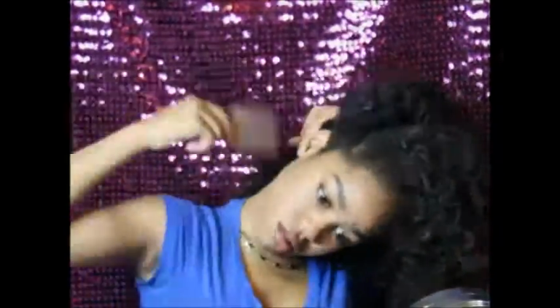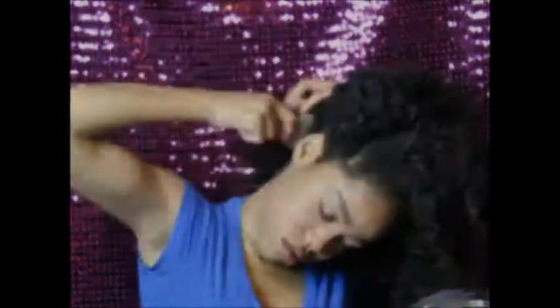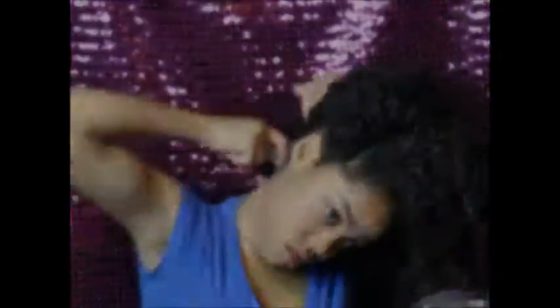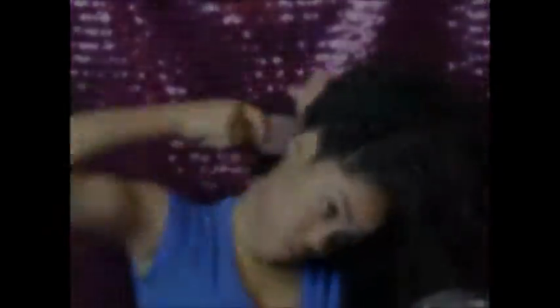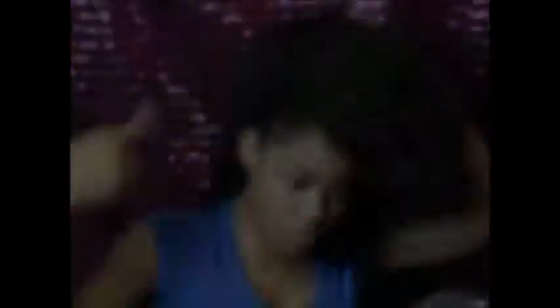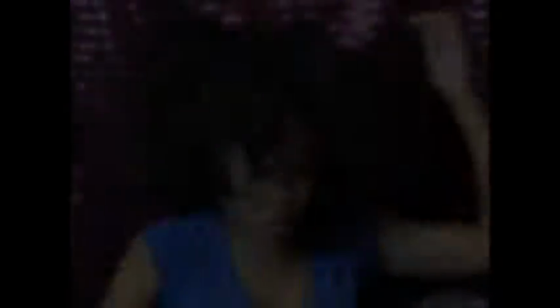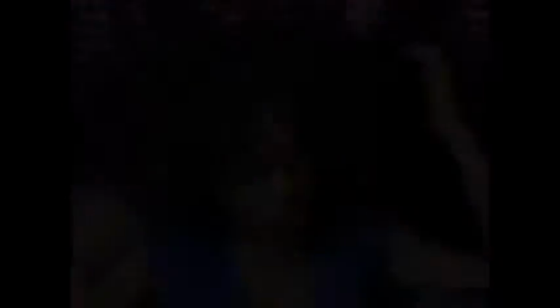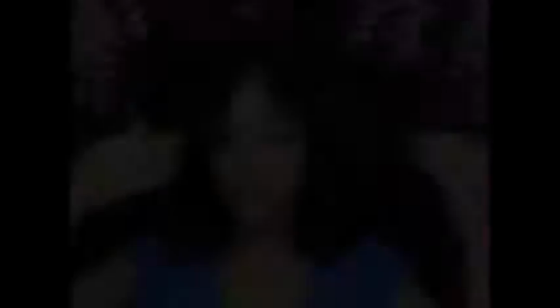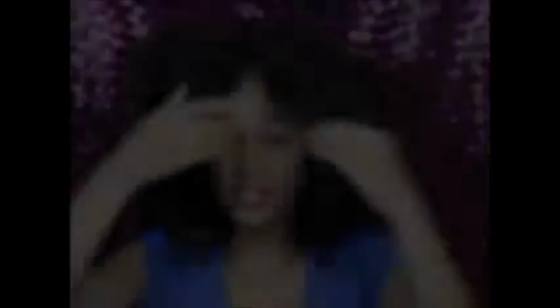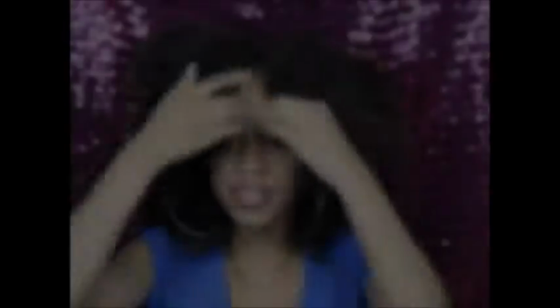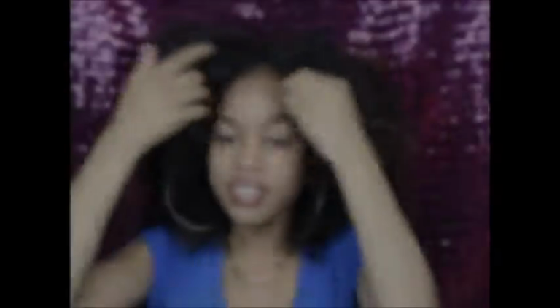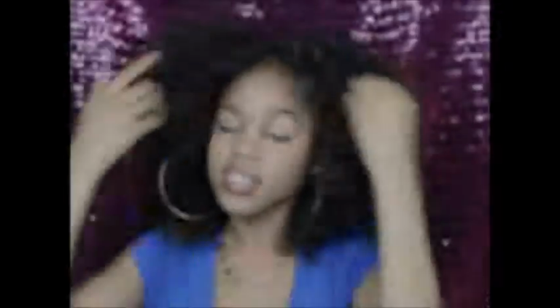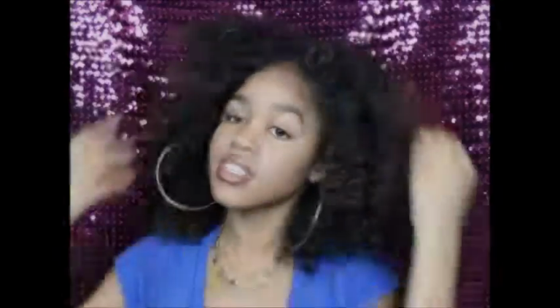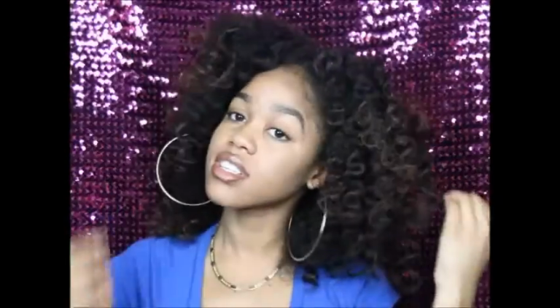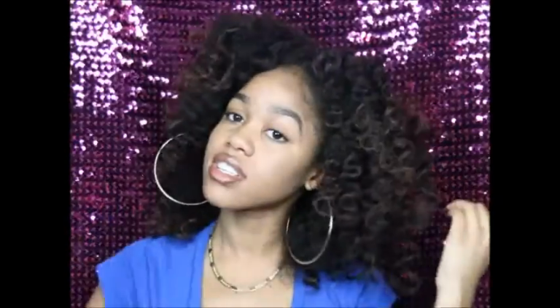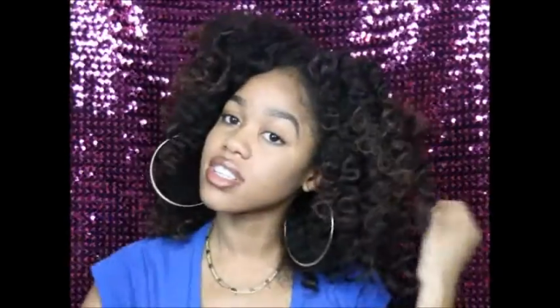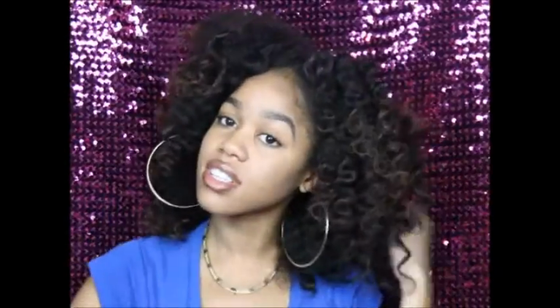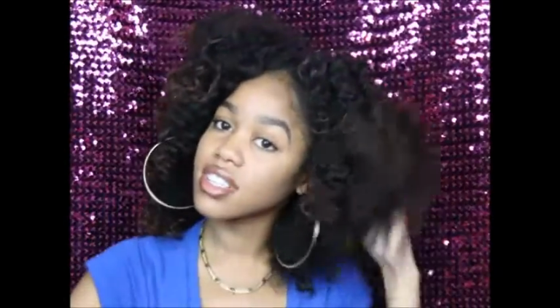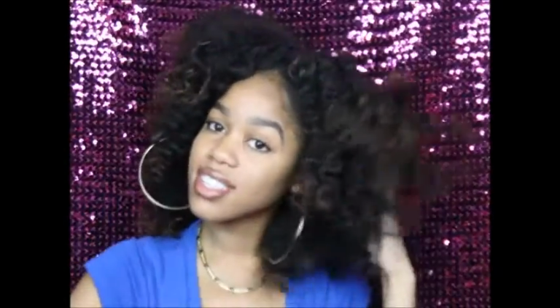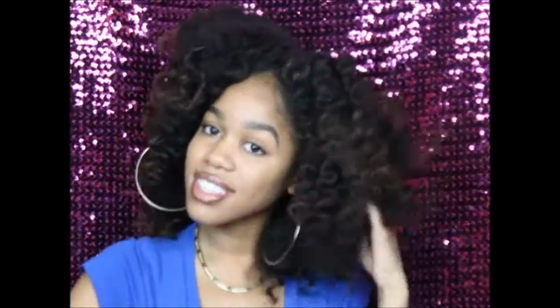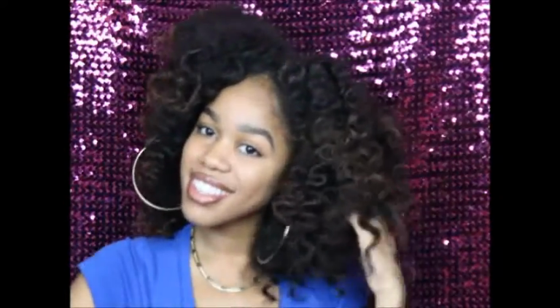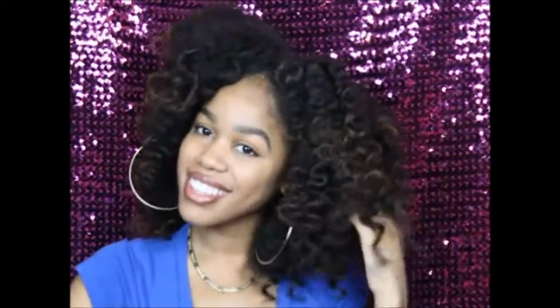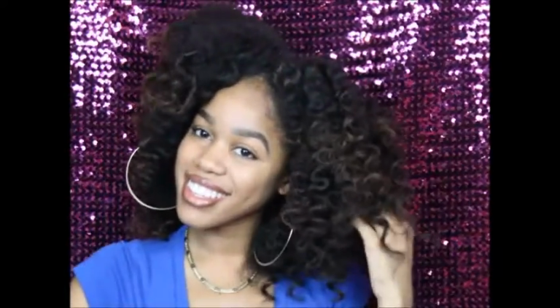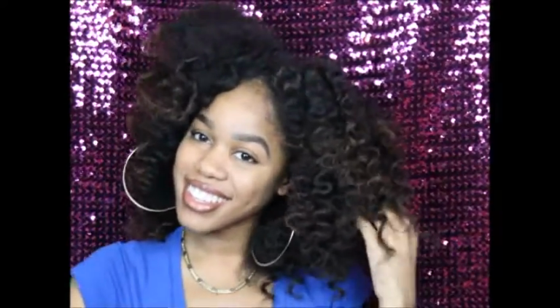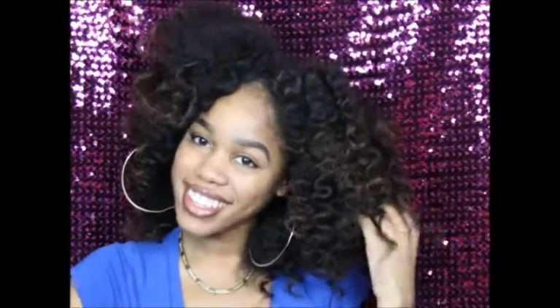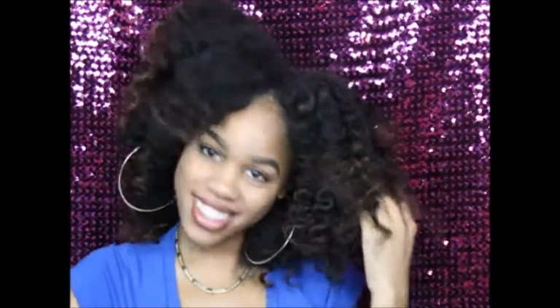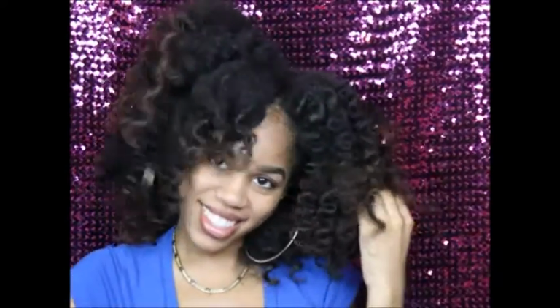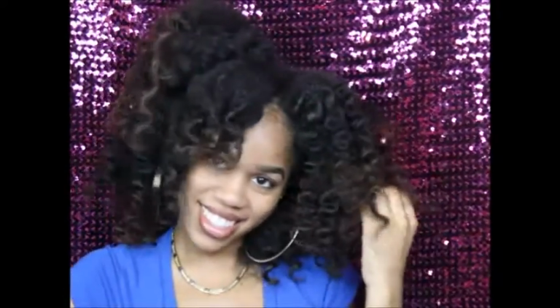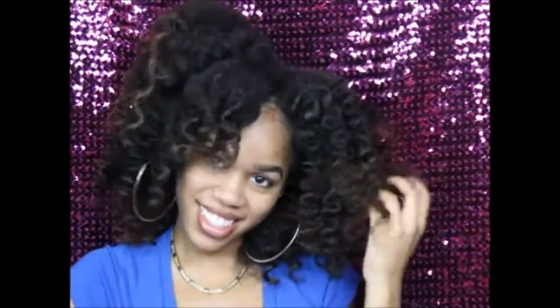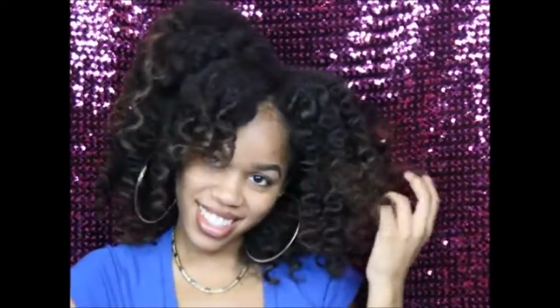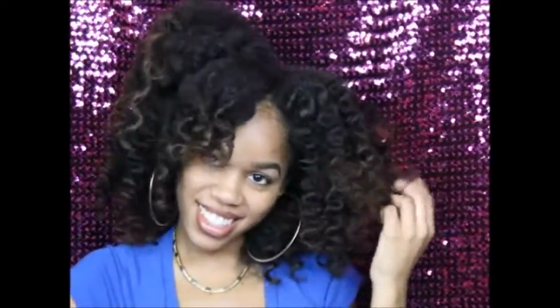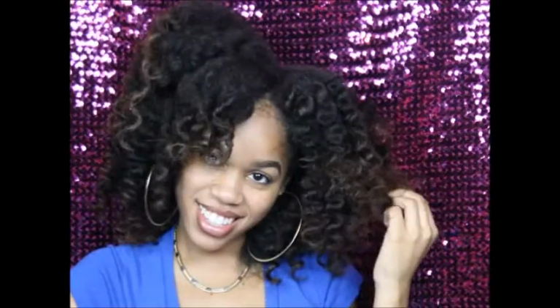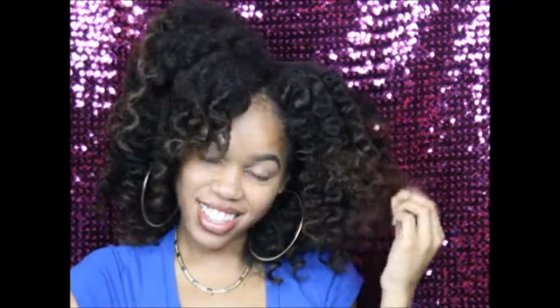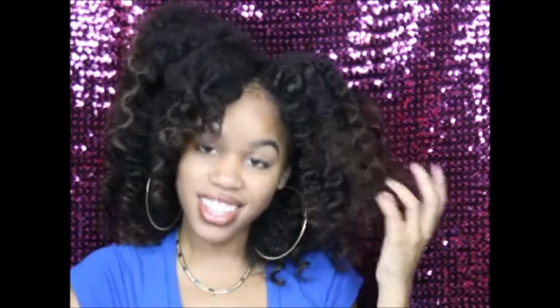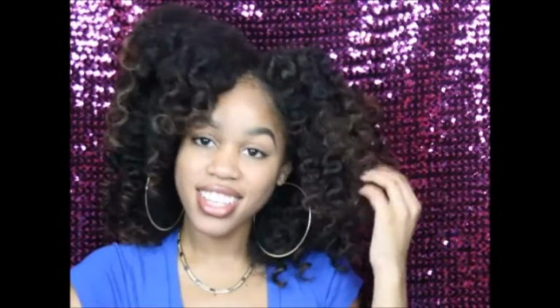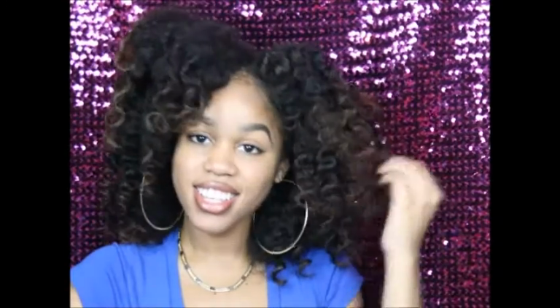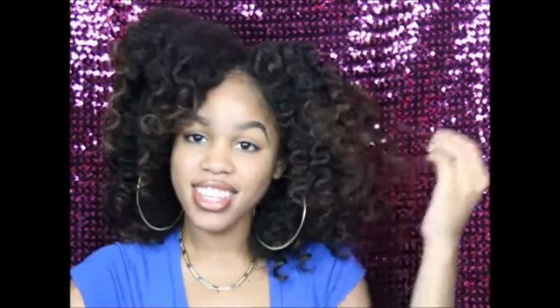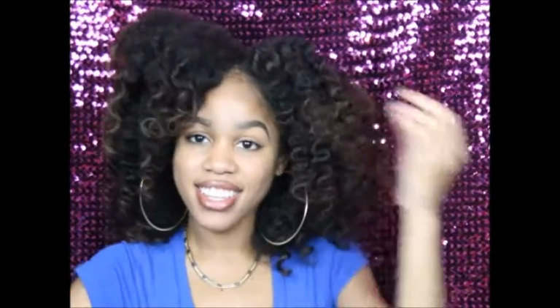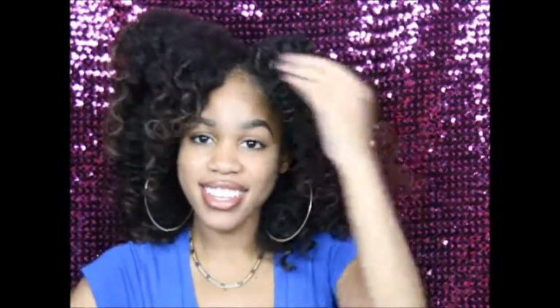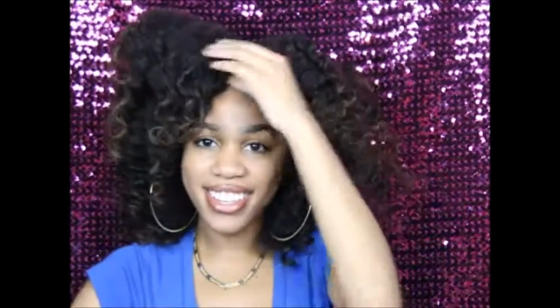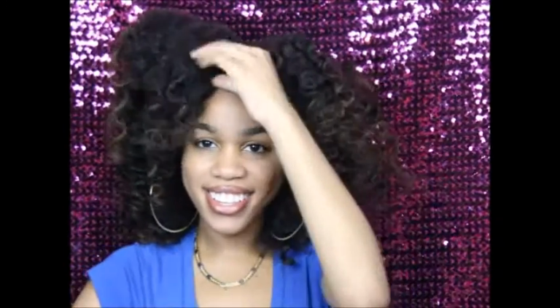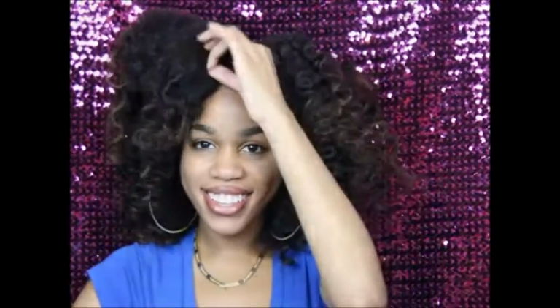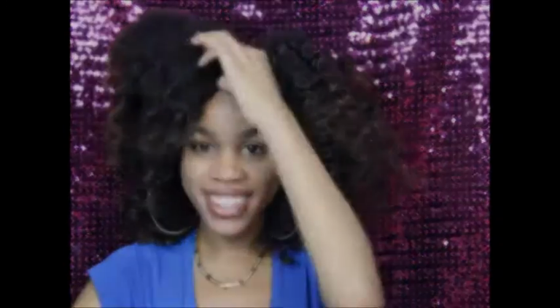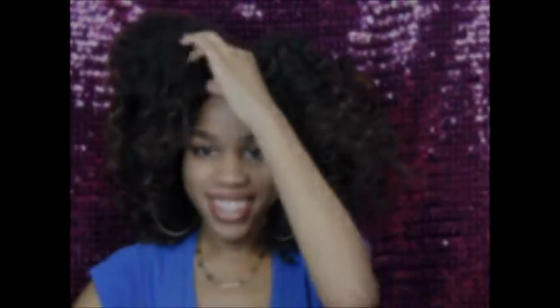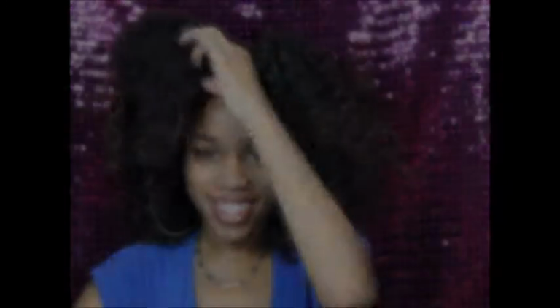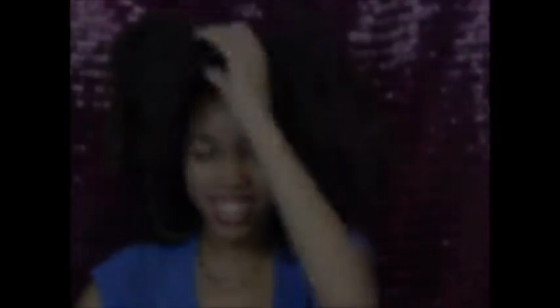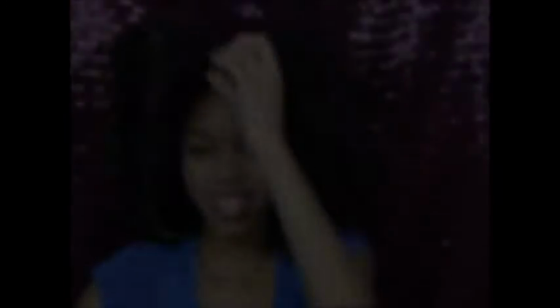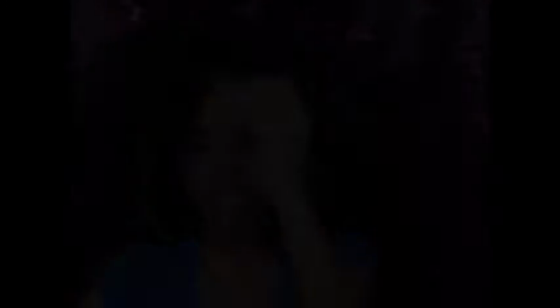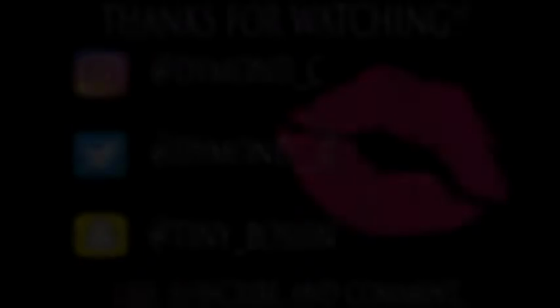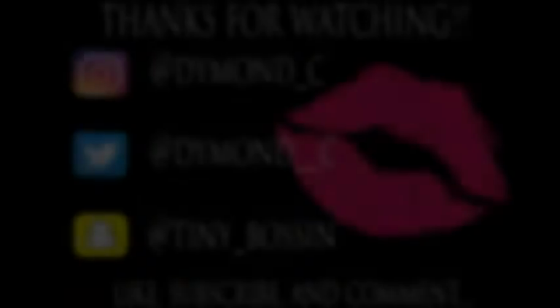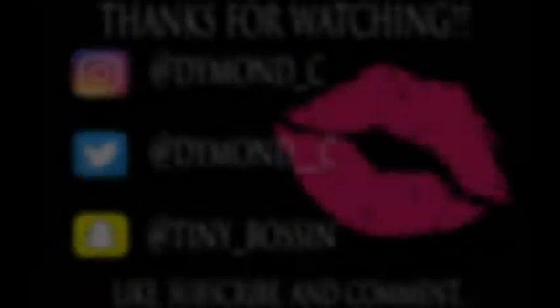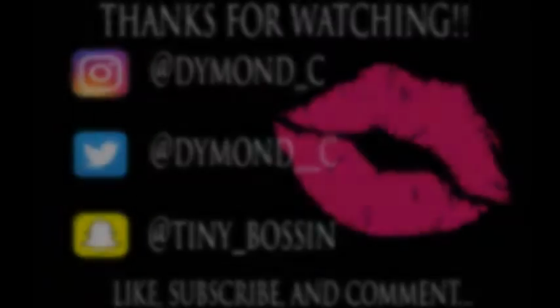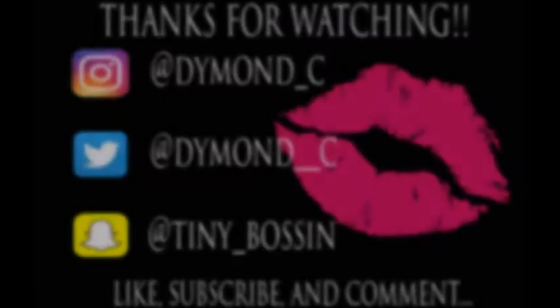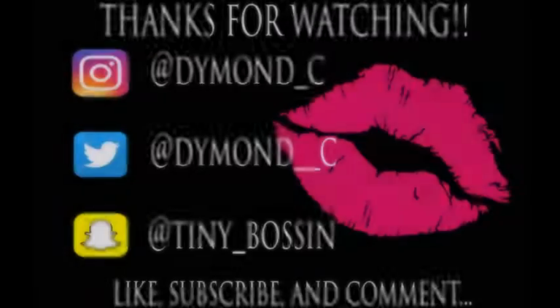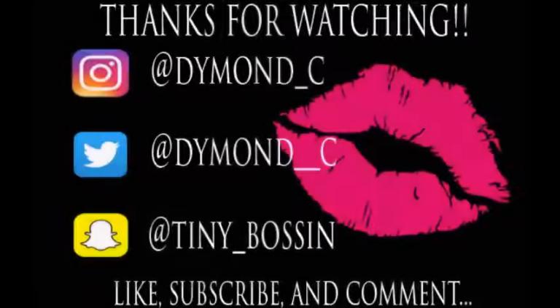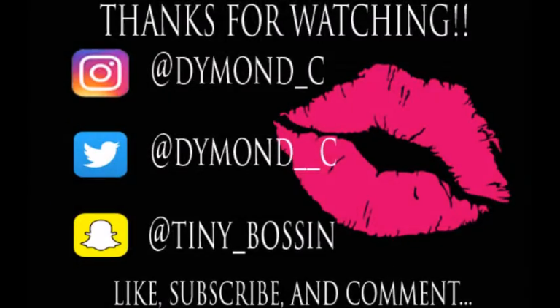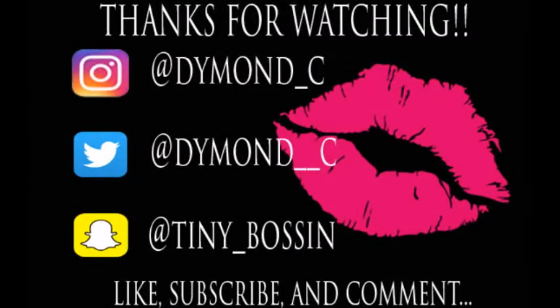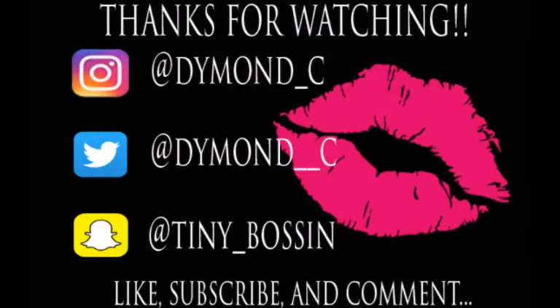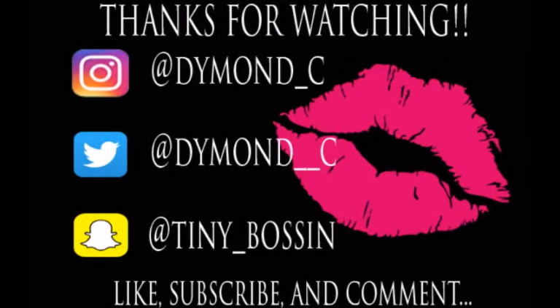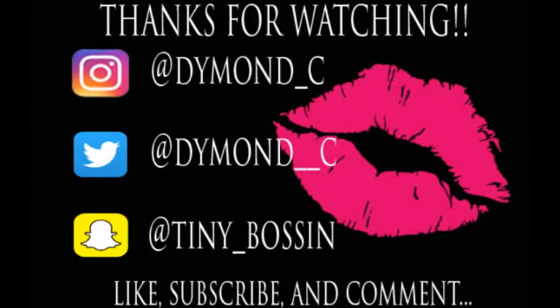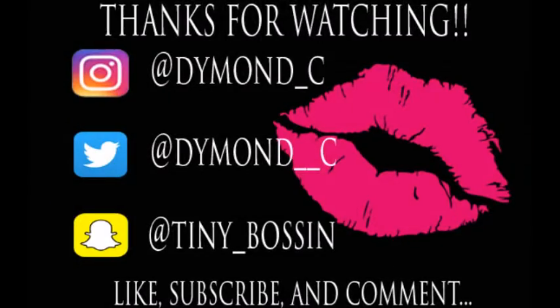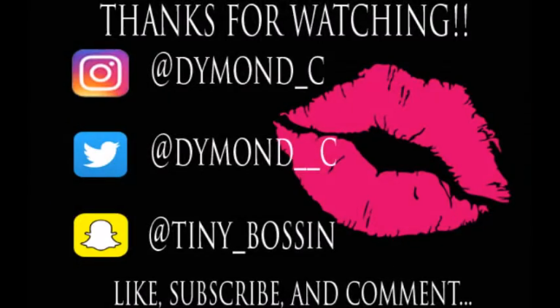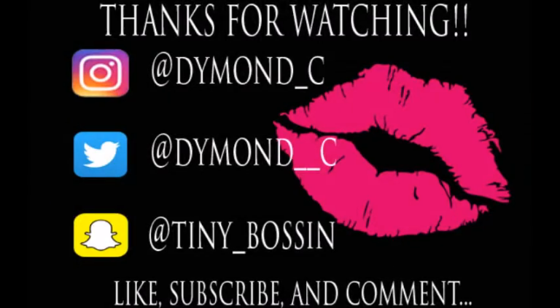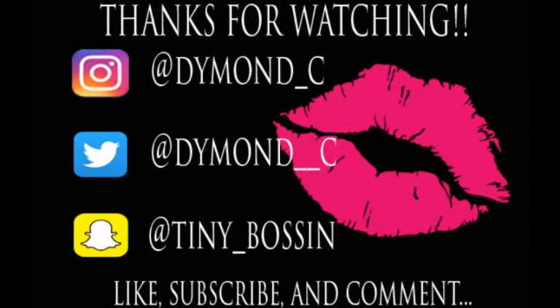This is basically the finished look. Don't forget to thumbs up, comment, and subscribe. Thanks for watching guys.